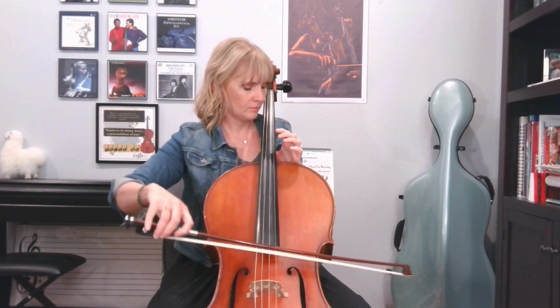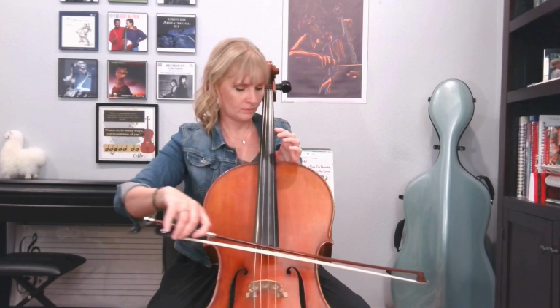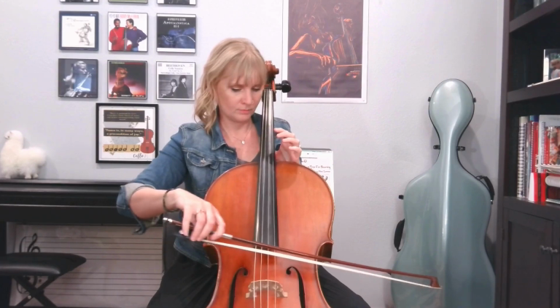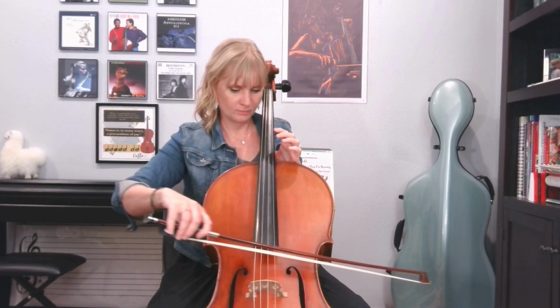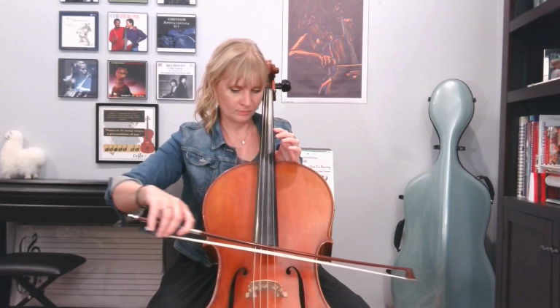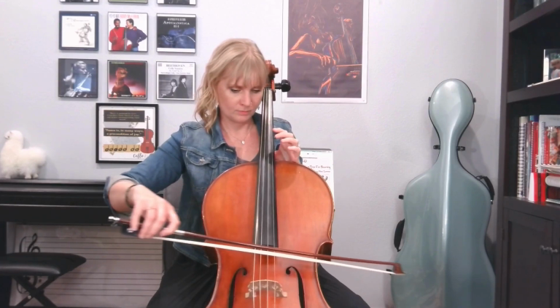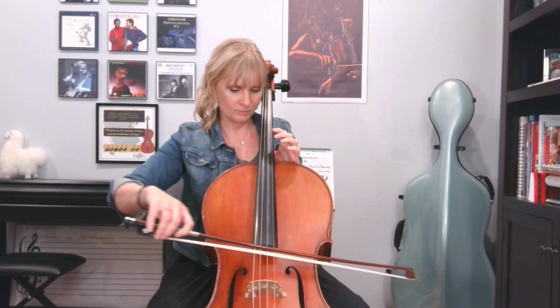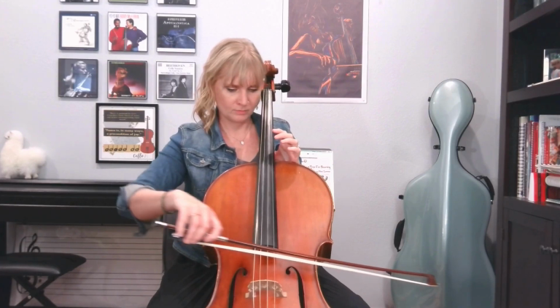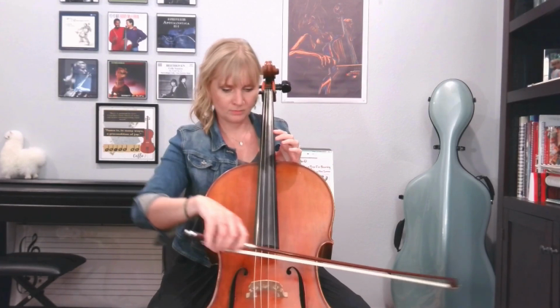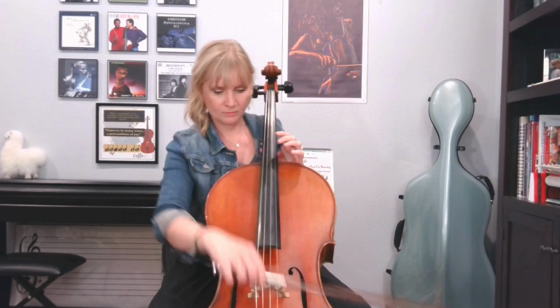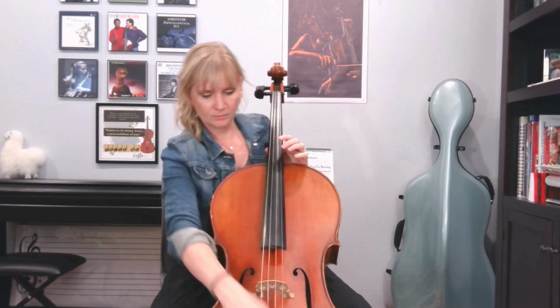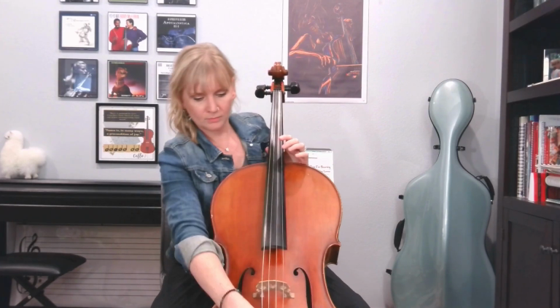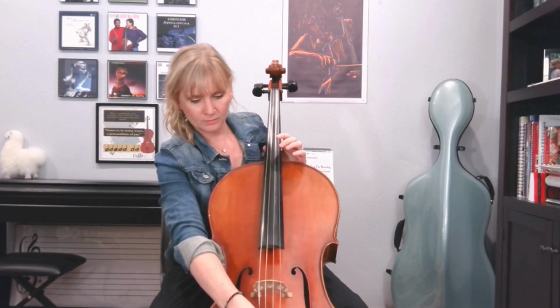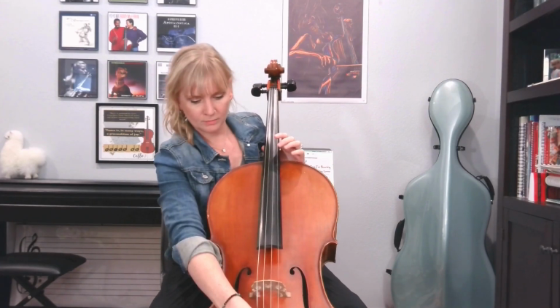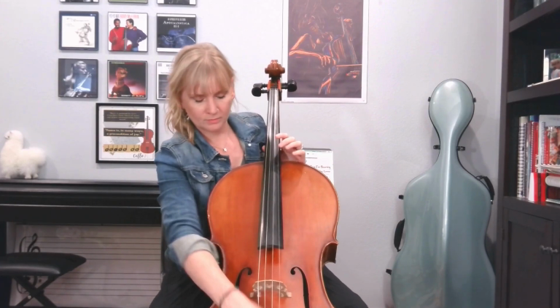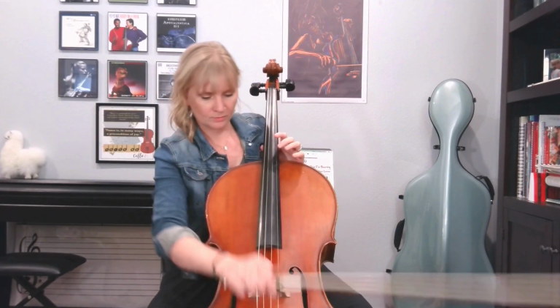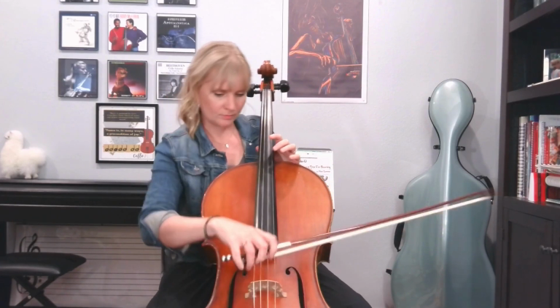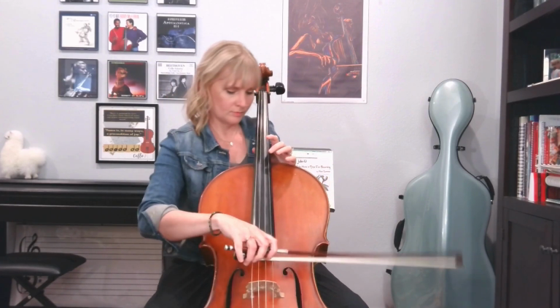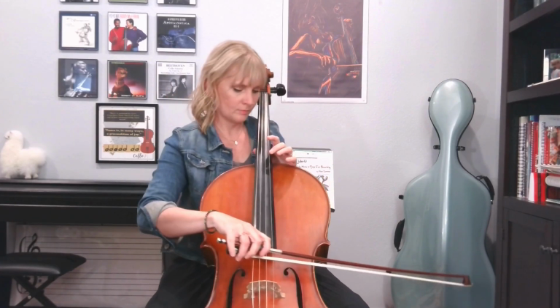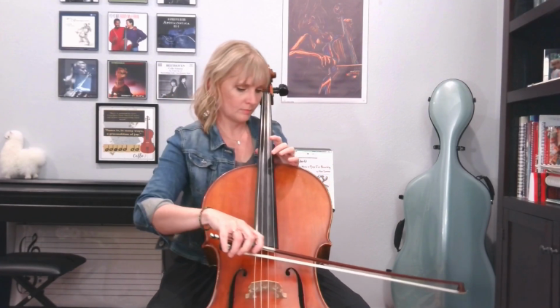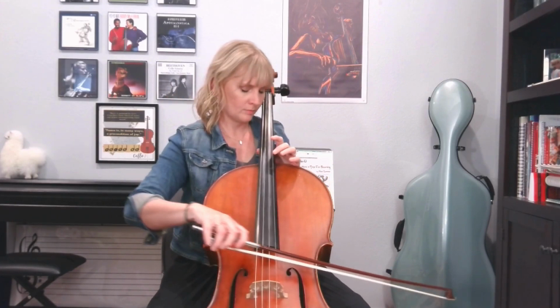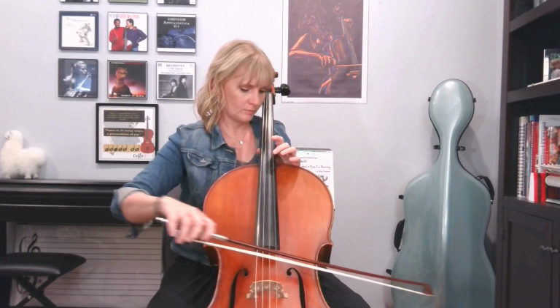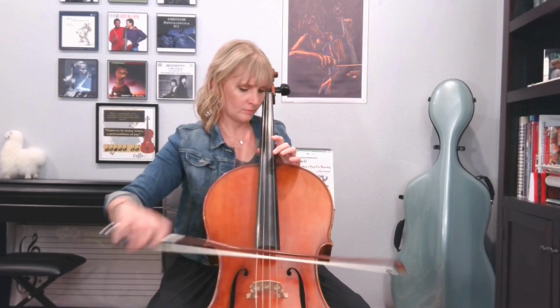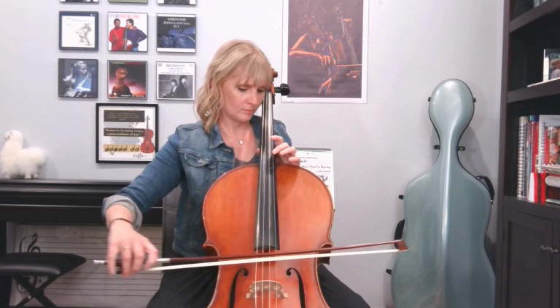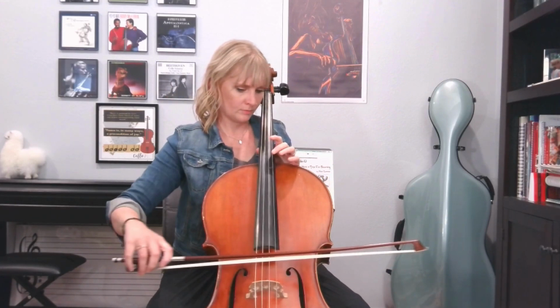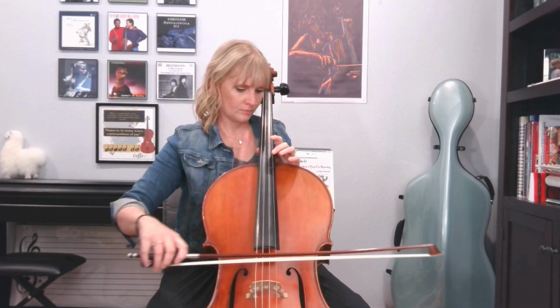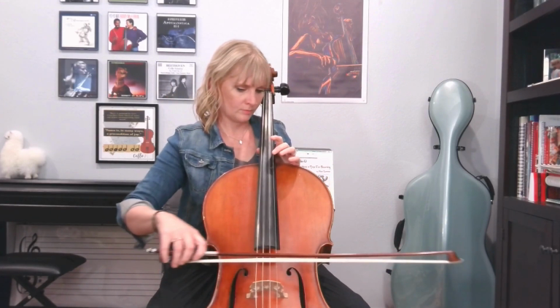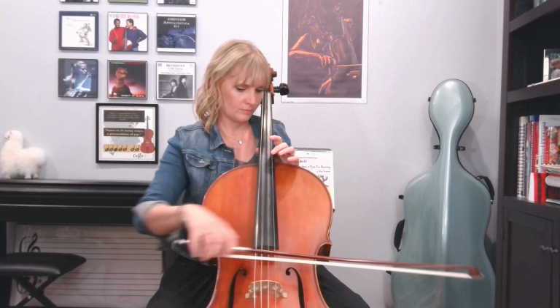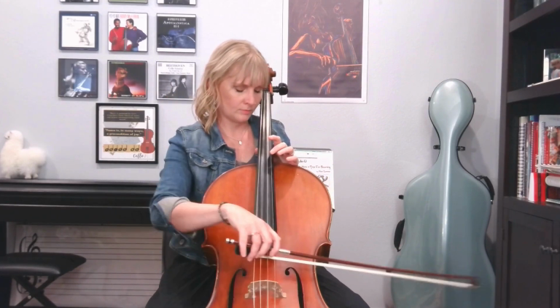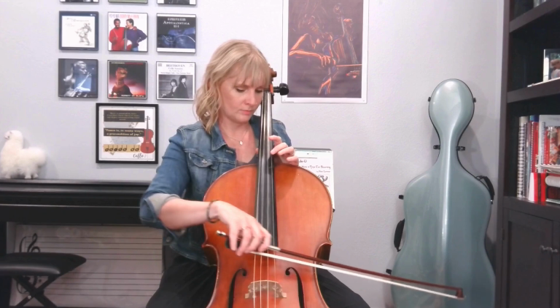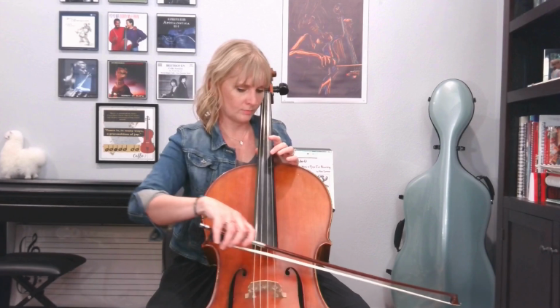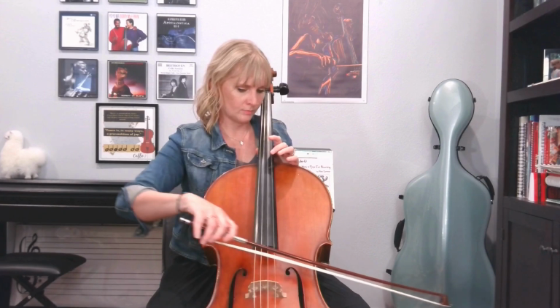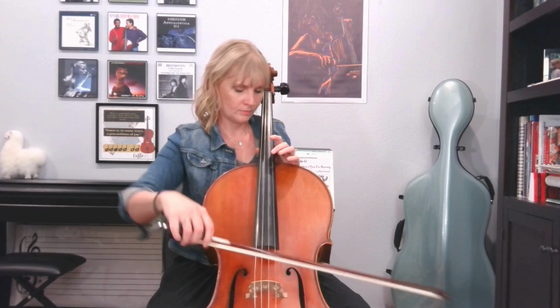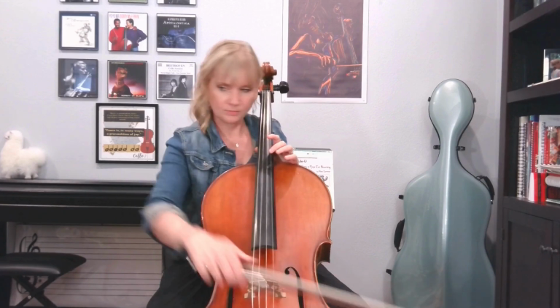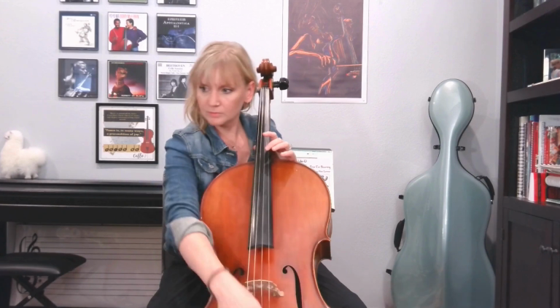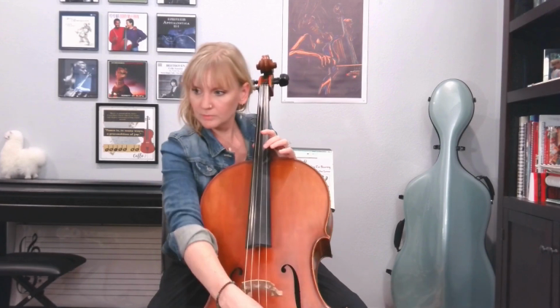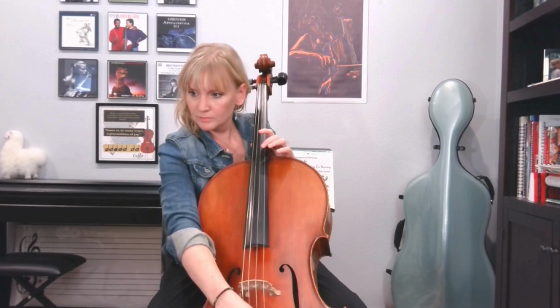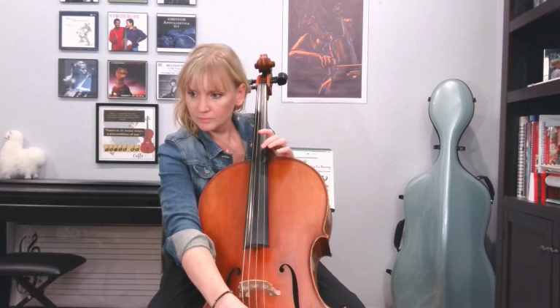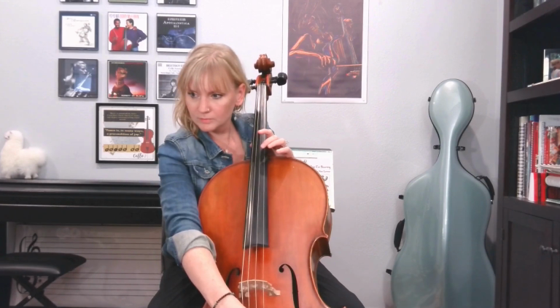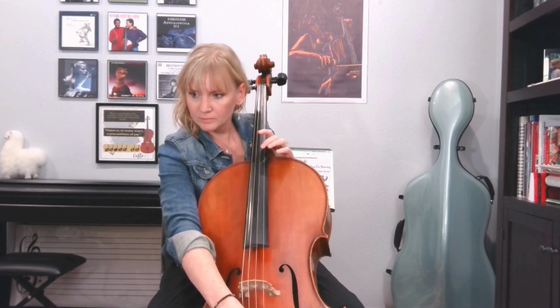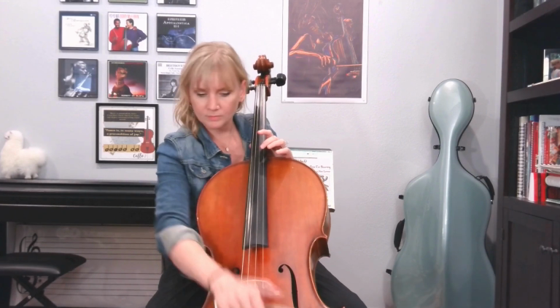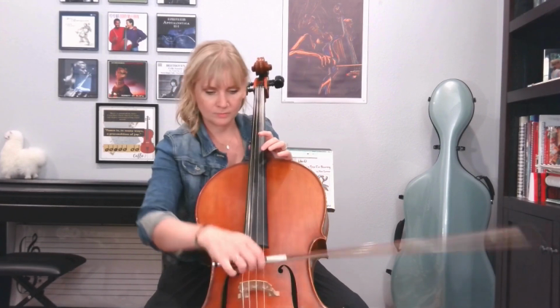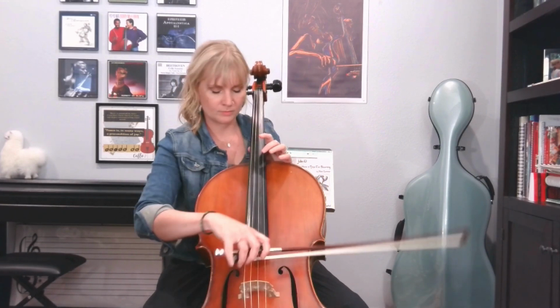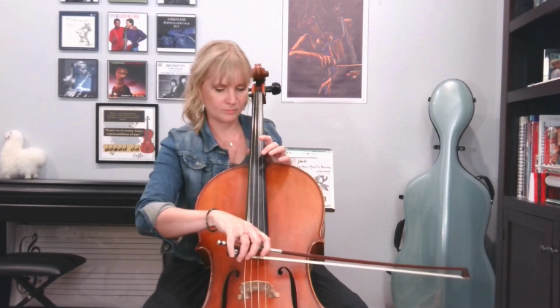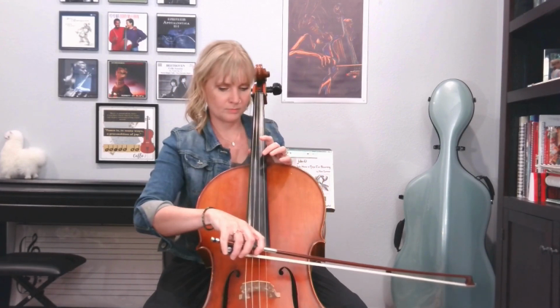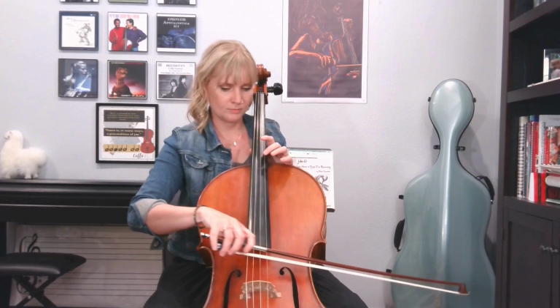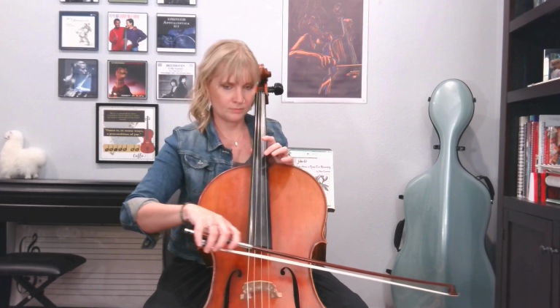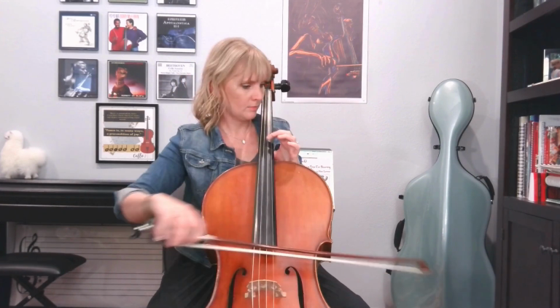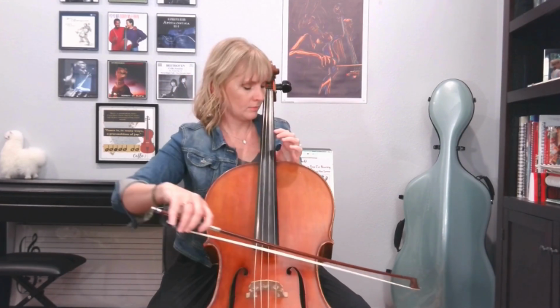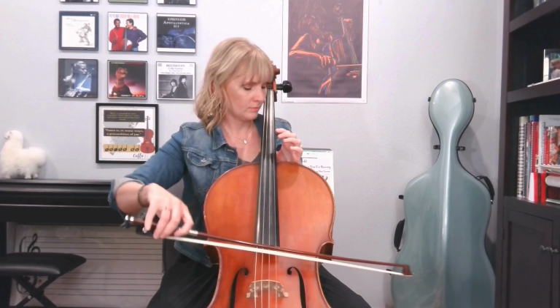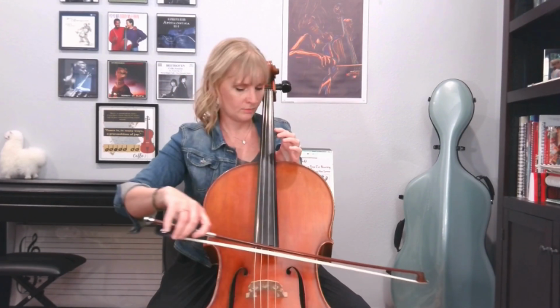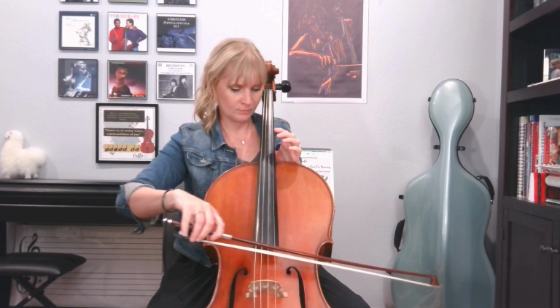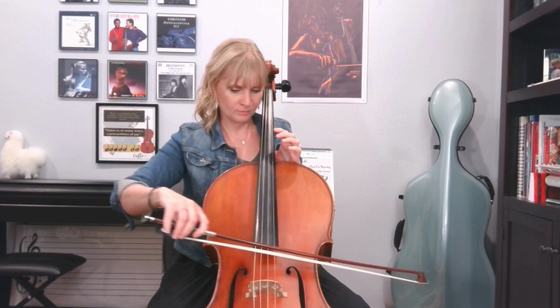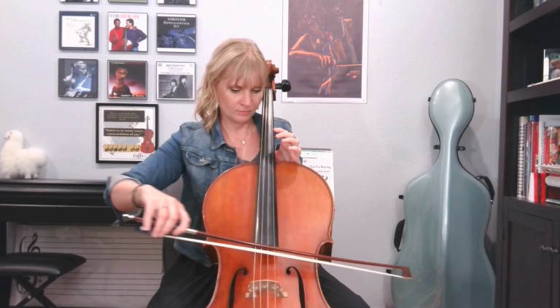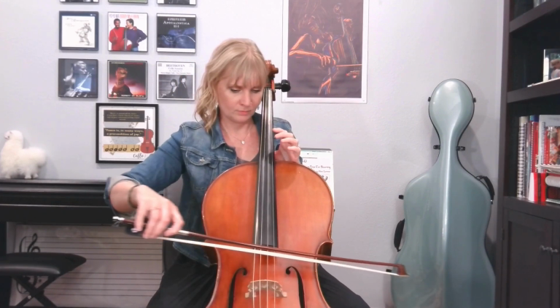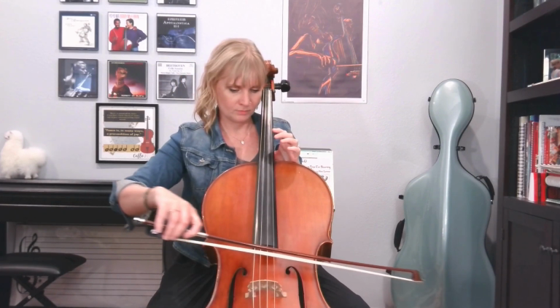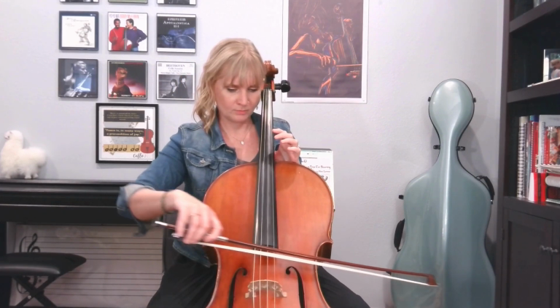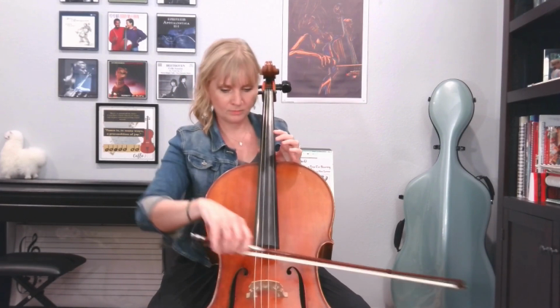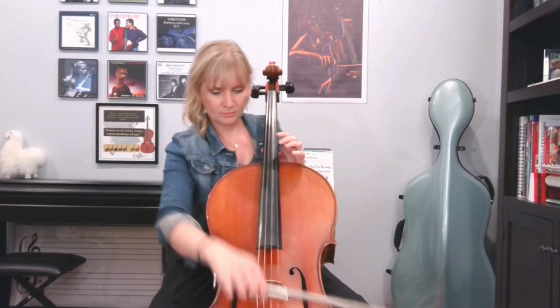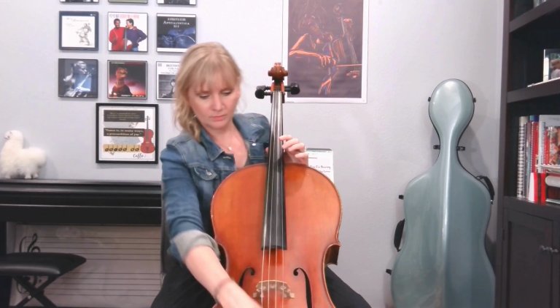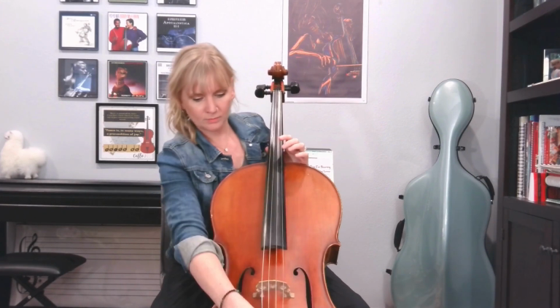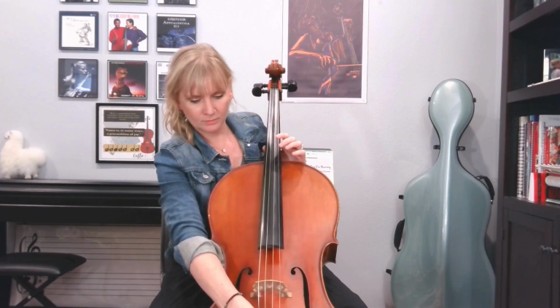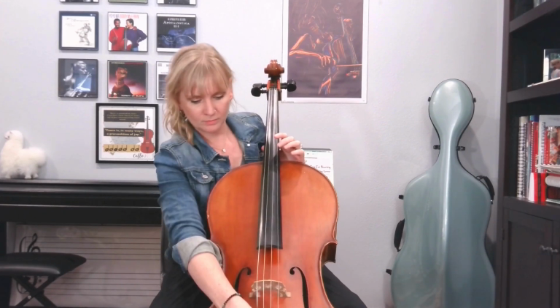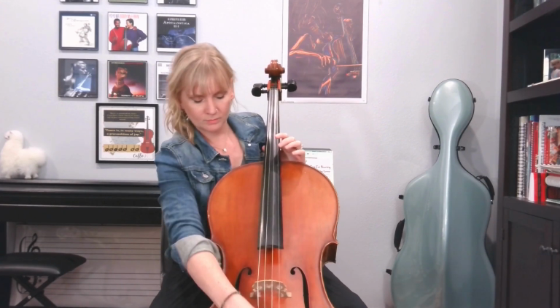Next, you're going to want to tune your cello. This is really crucial to make sure you have proper placement for your tapes.